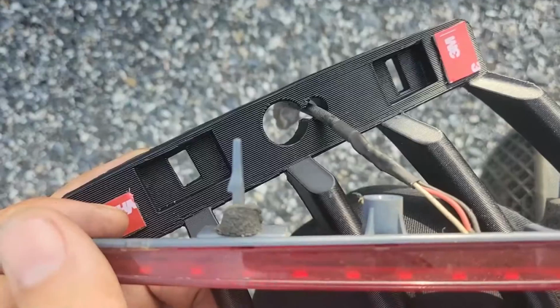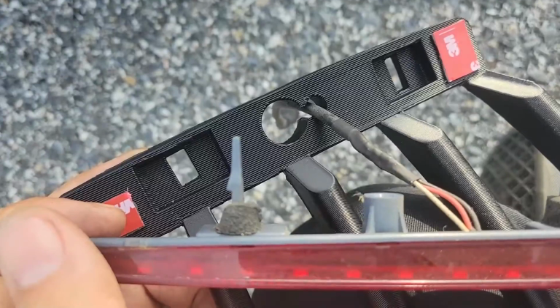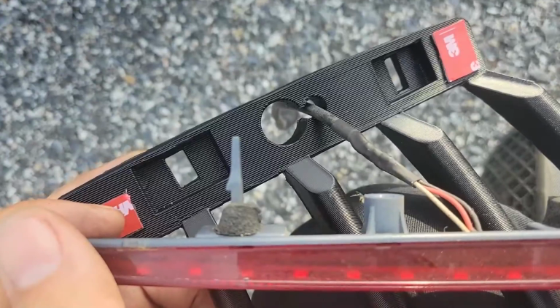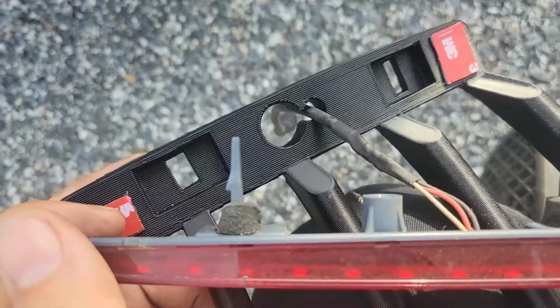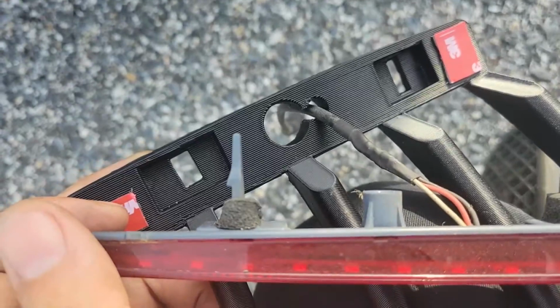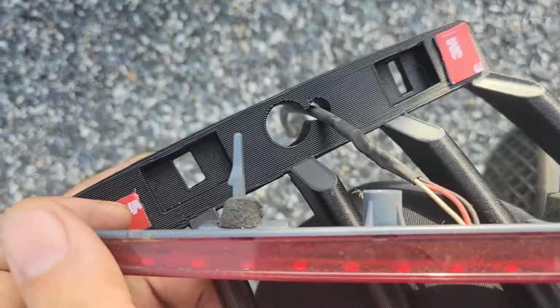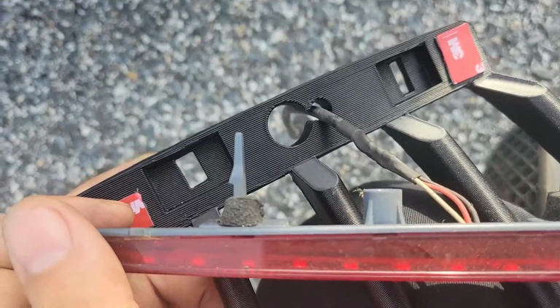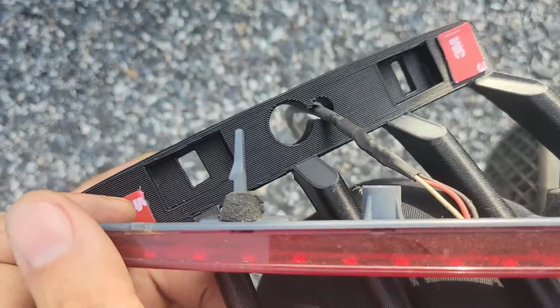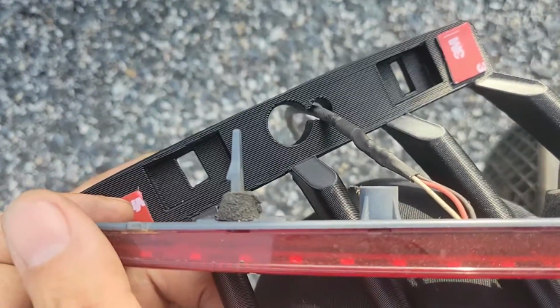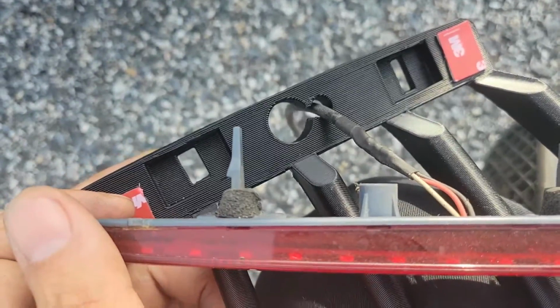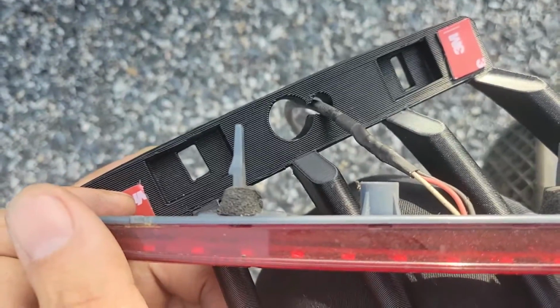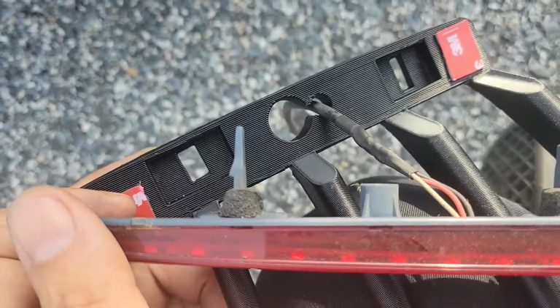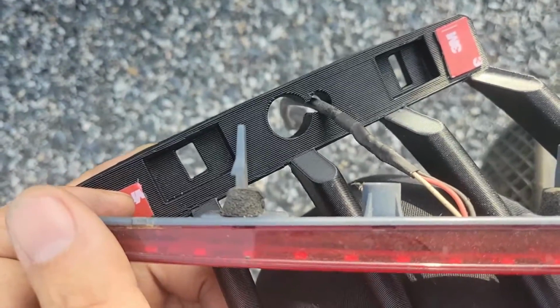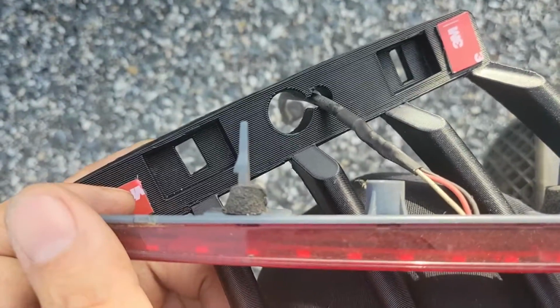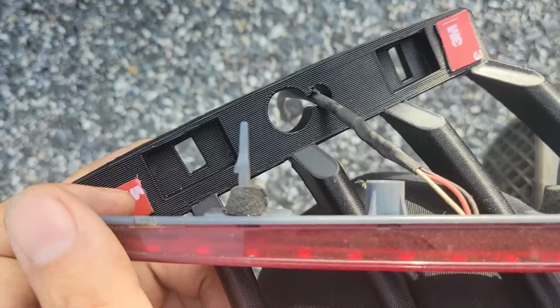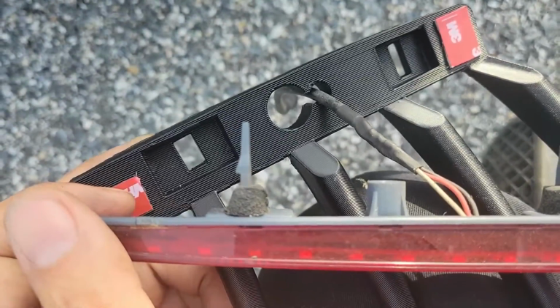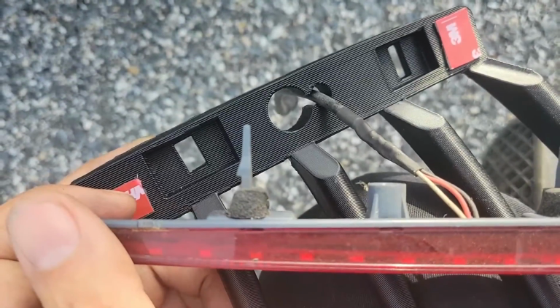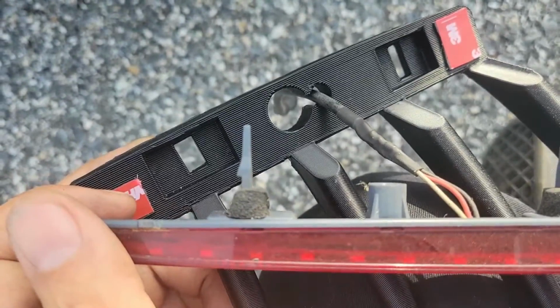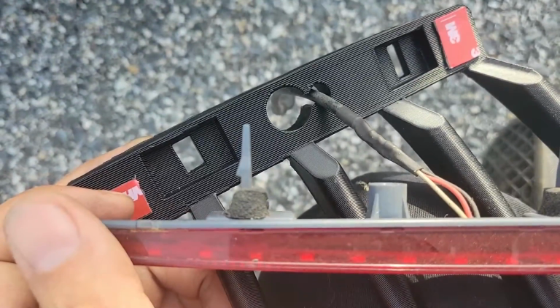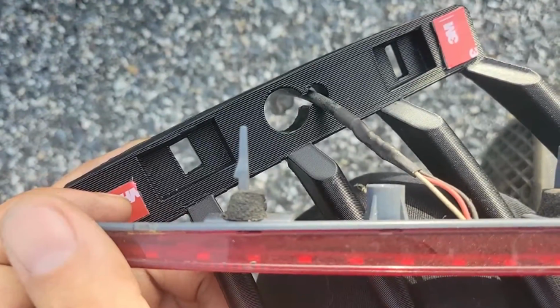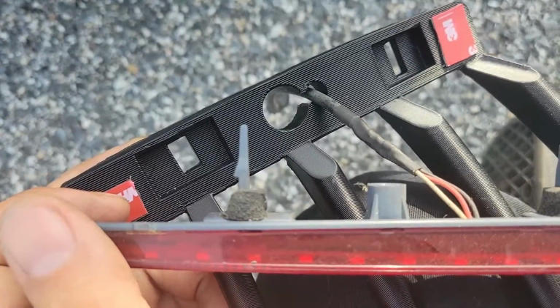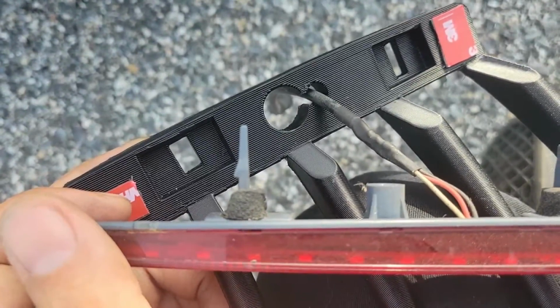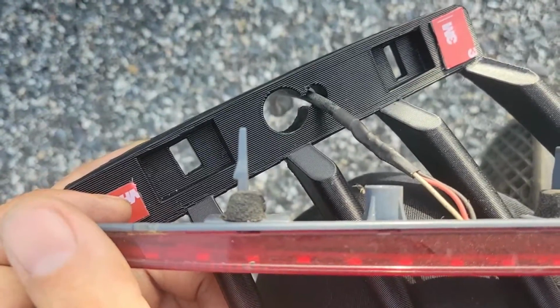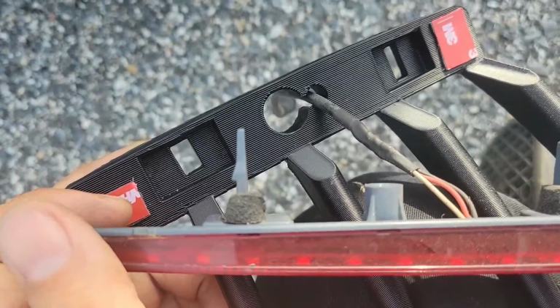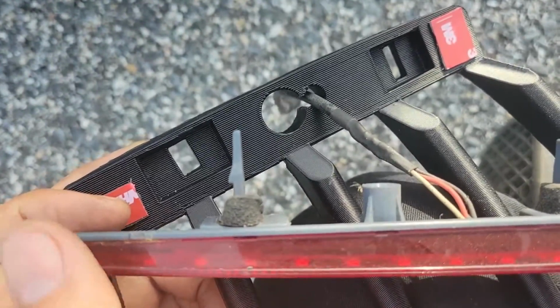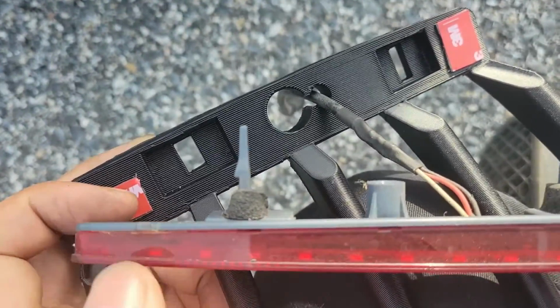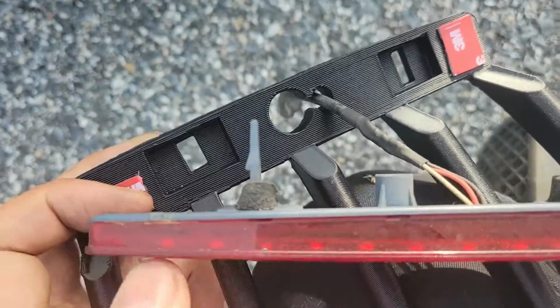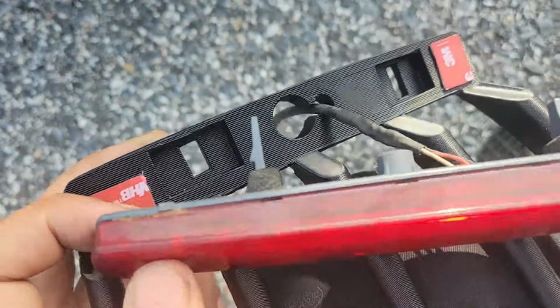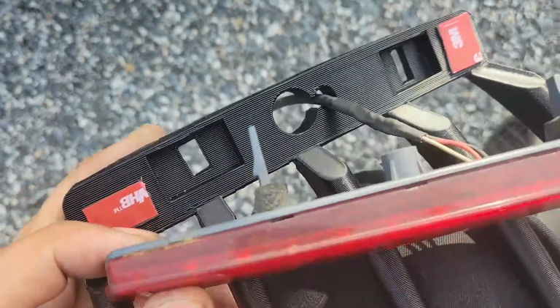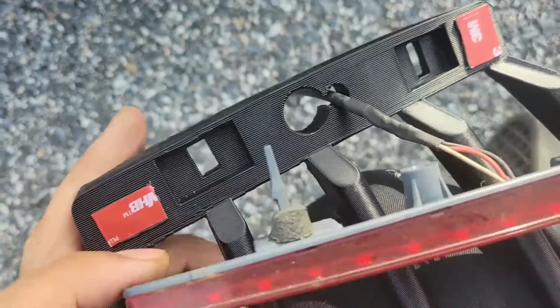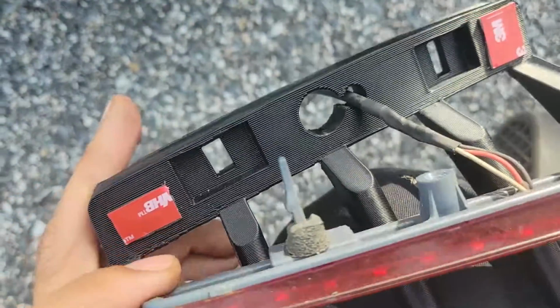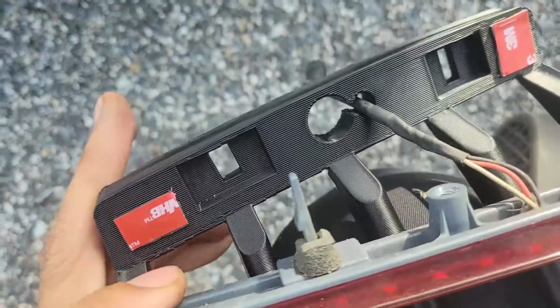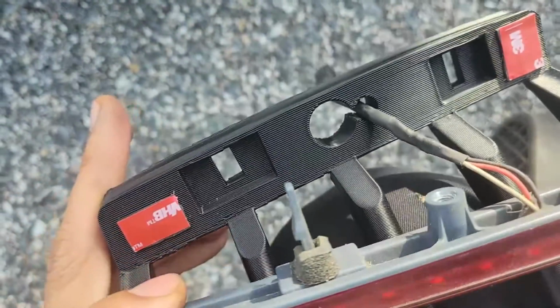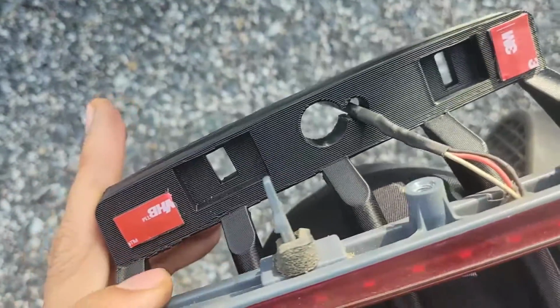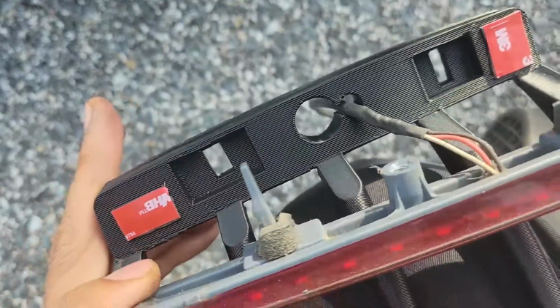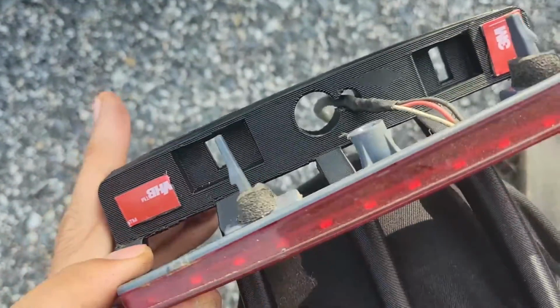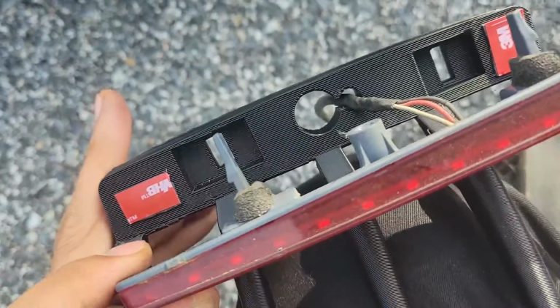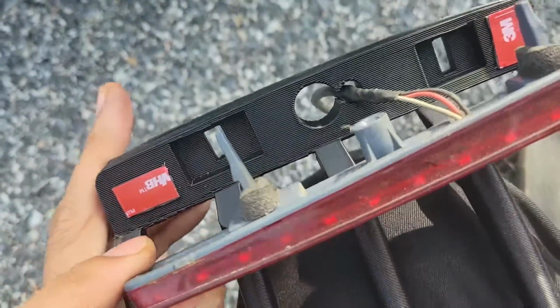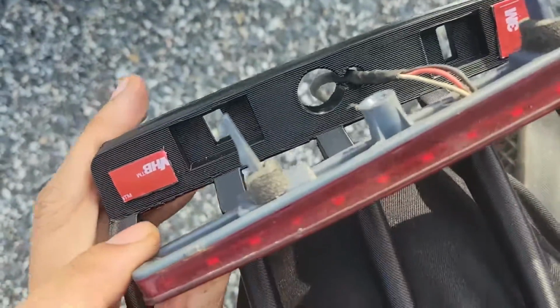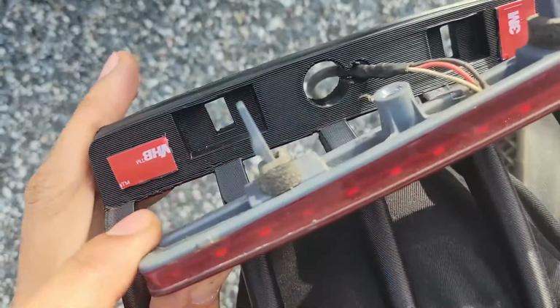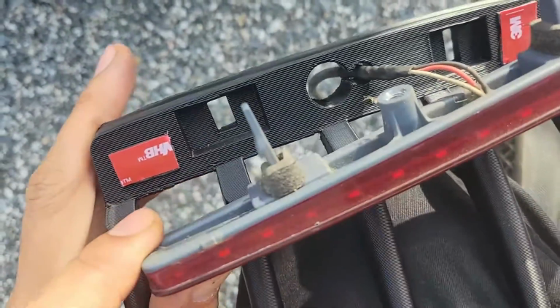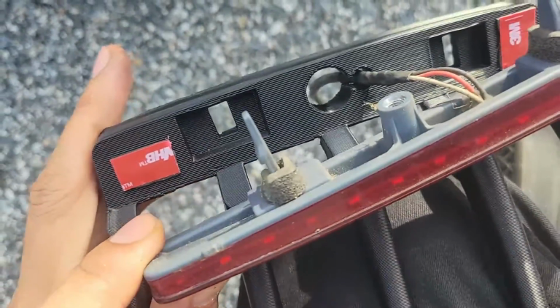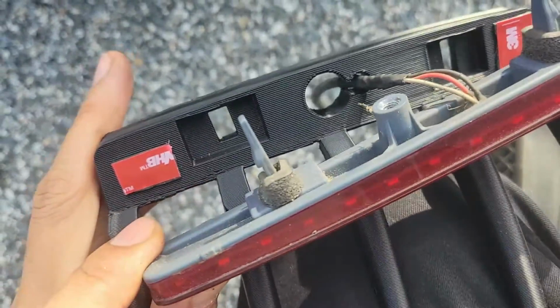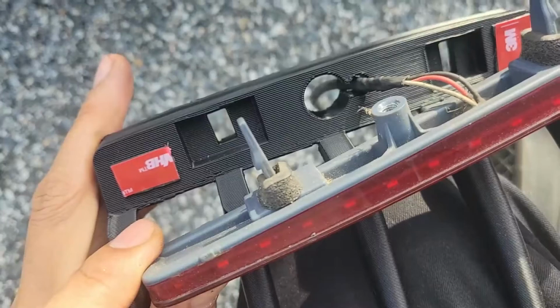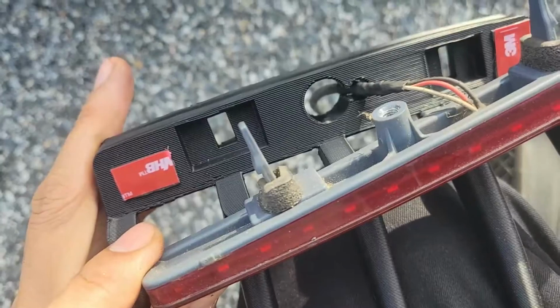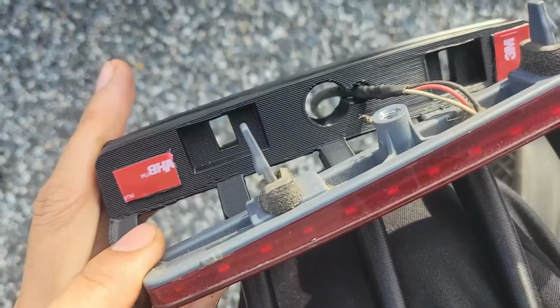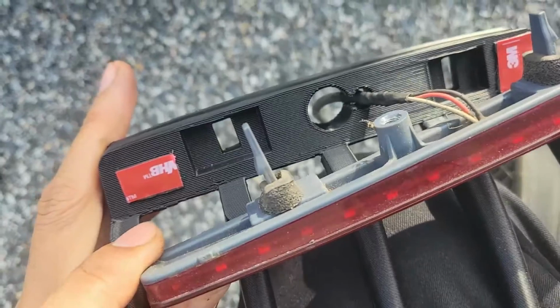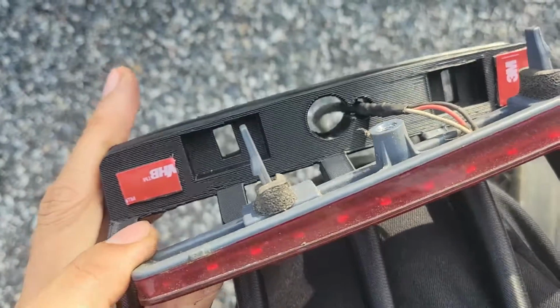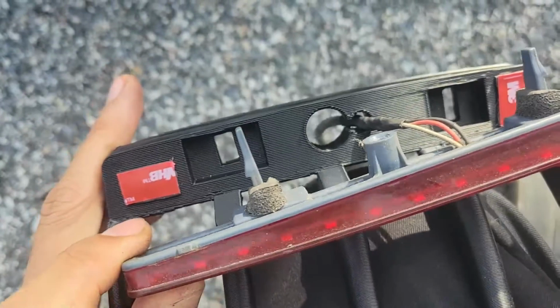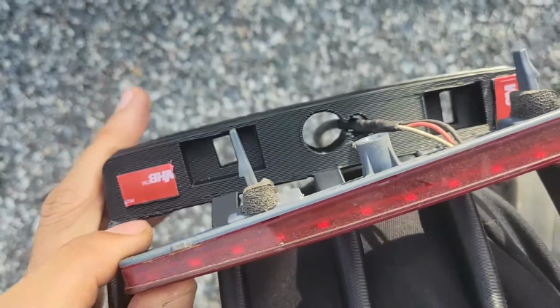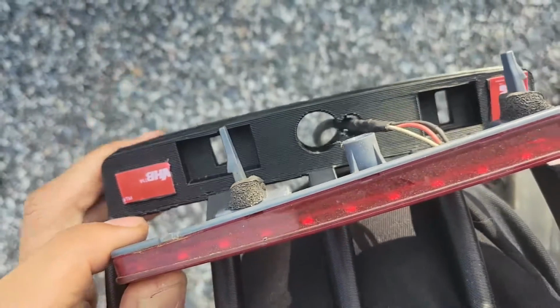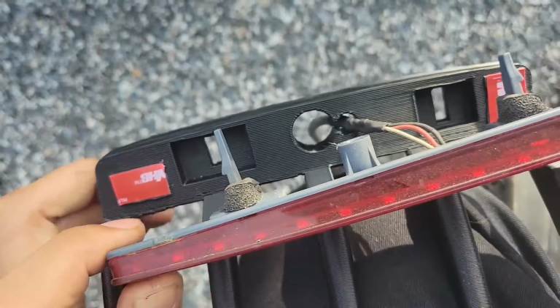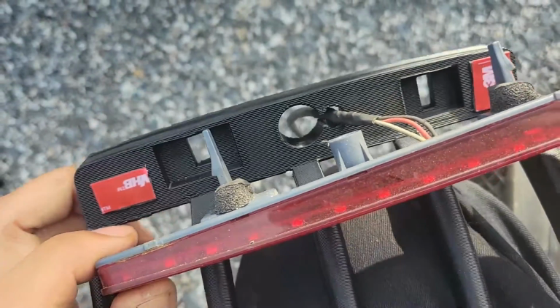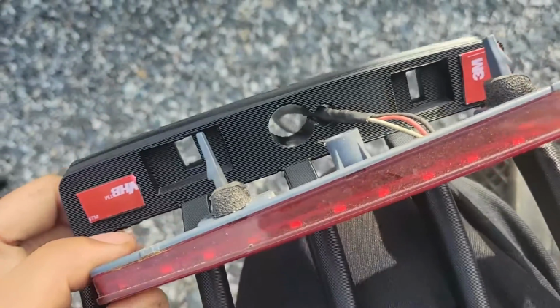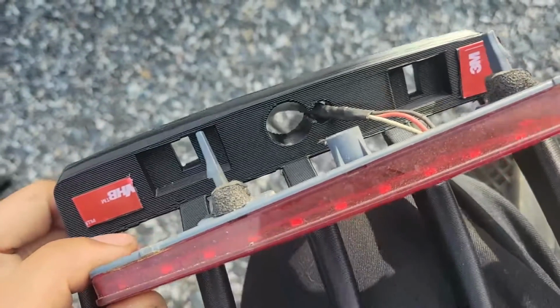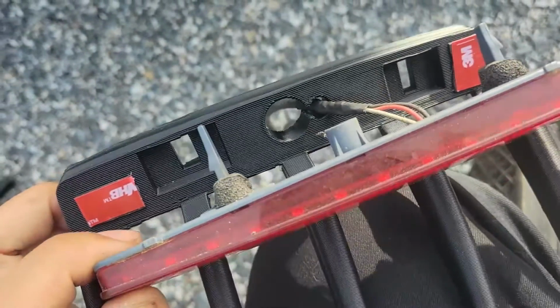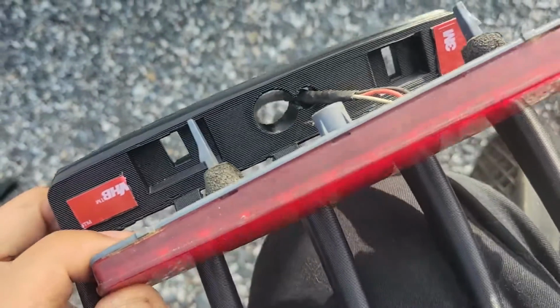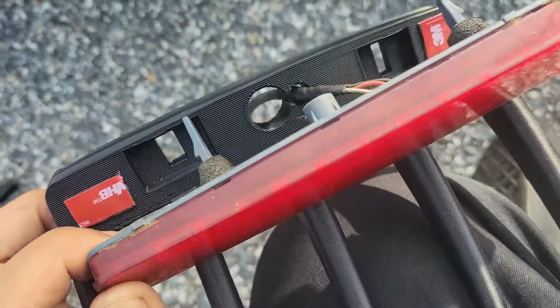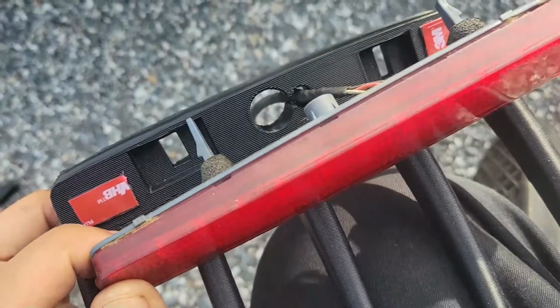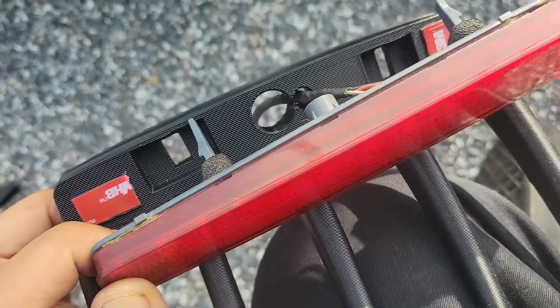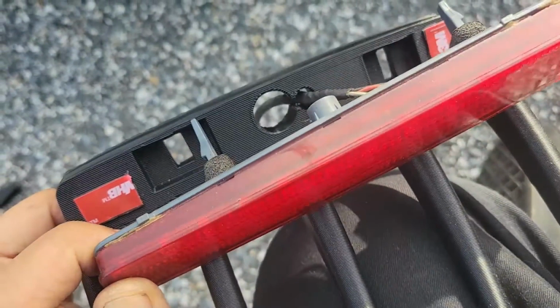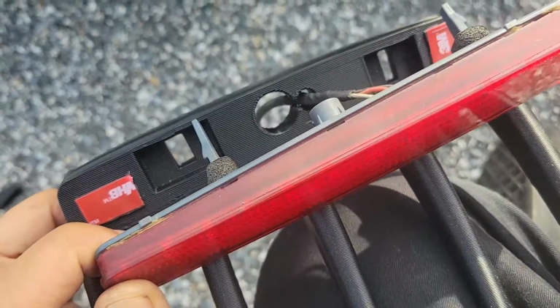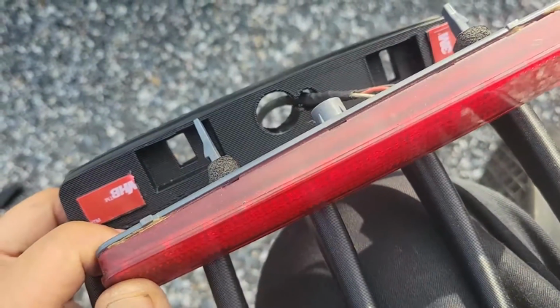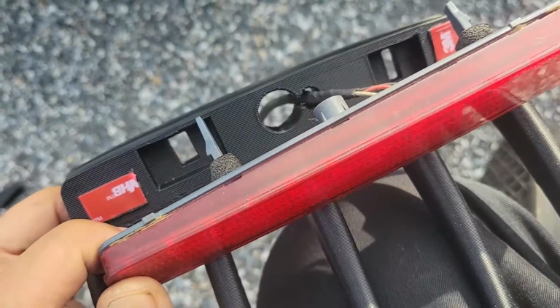If you have the original version like me, you can just snip the plastic between the two holes and then slide the wires over from the larger mounting hole to the smaller wire hole.